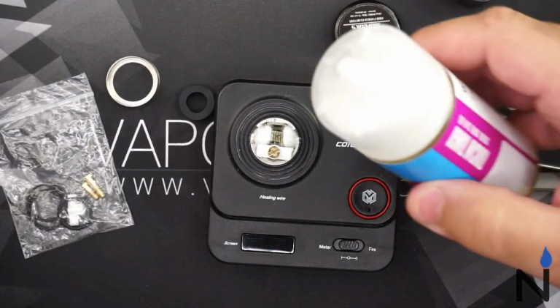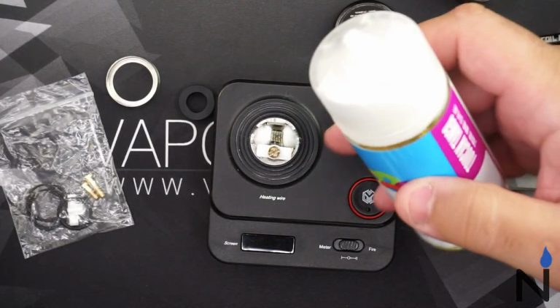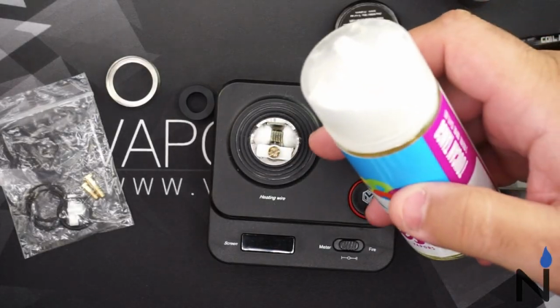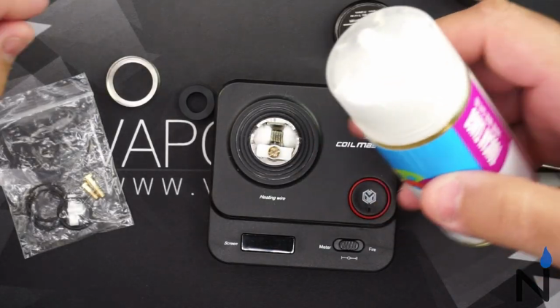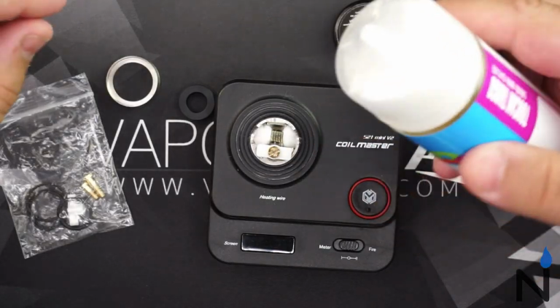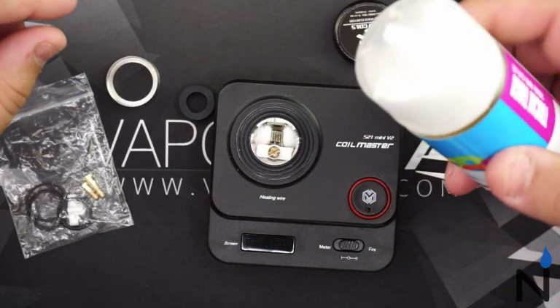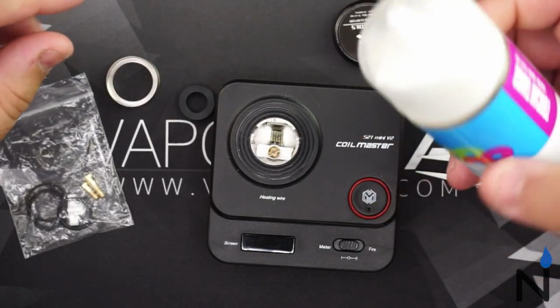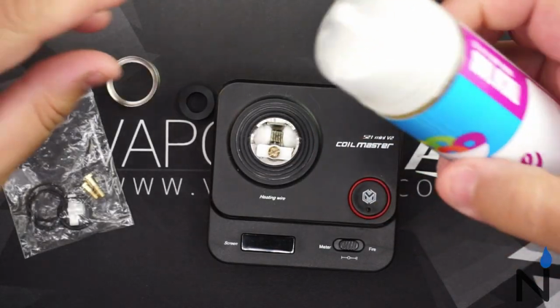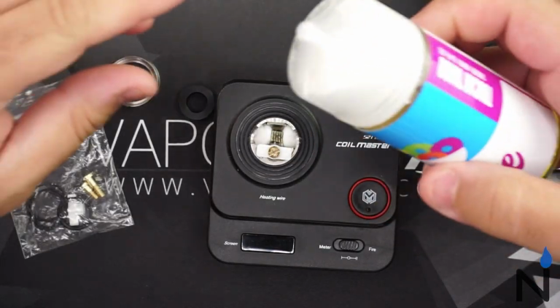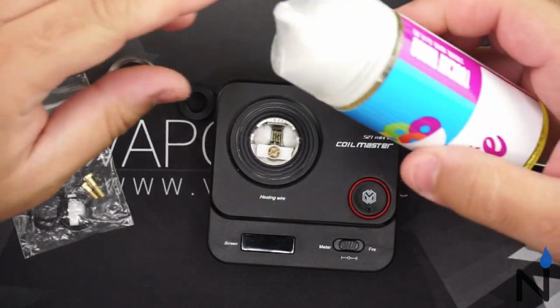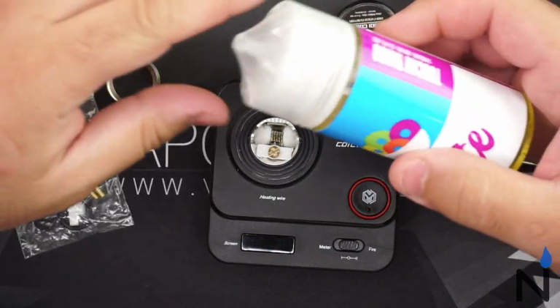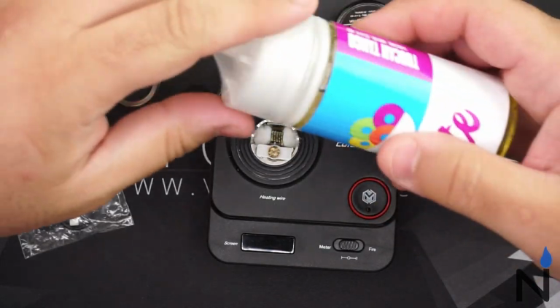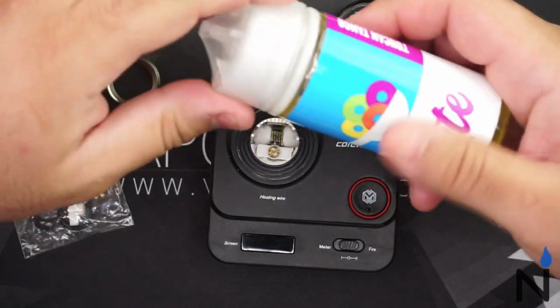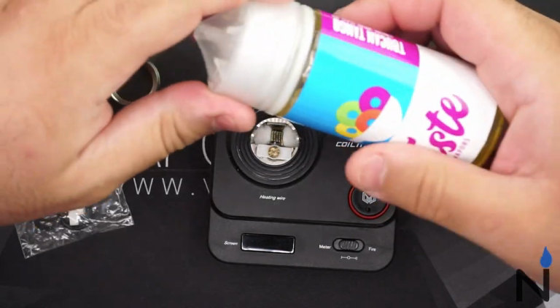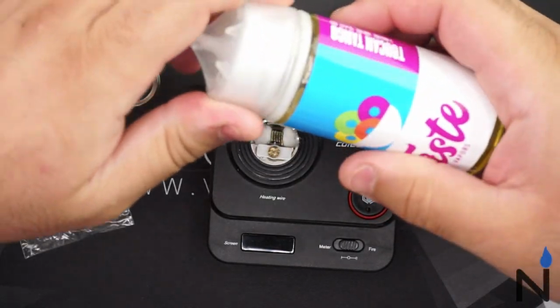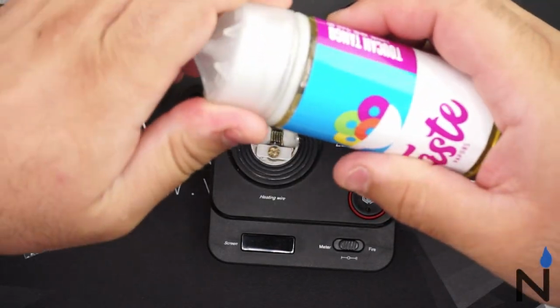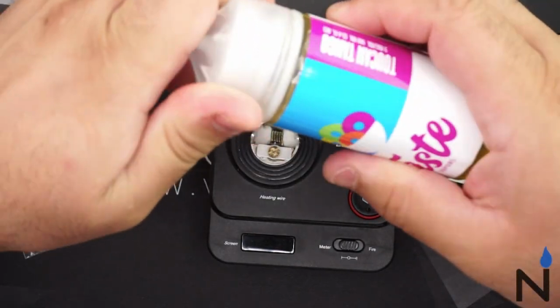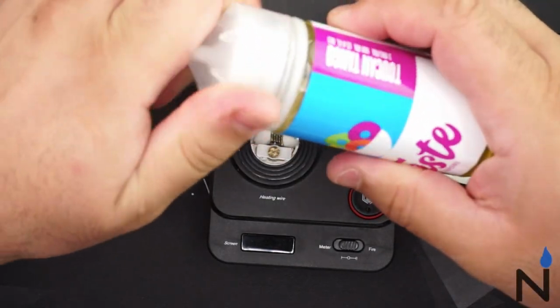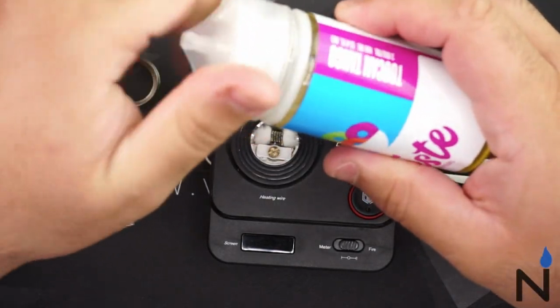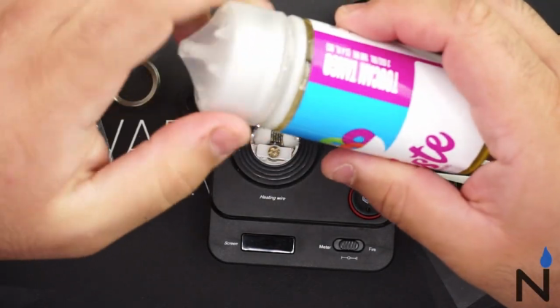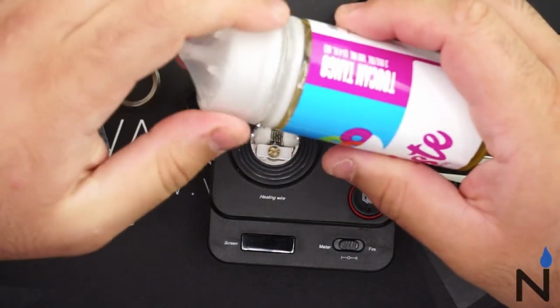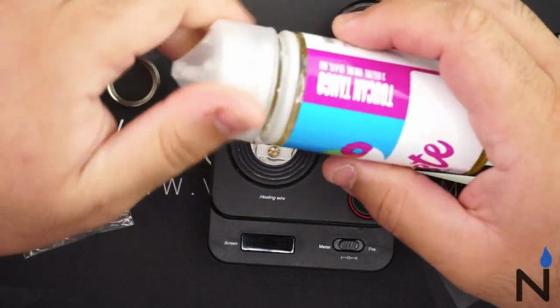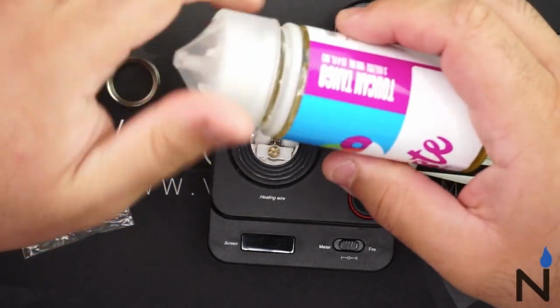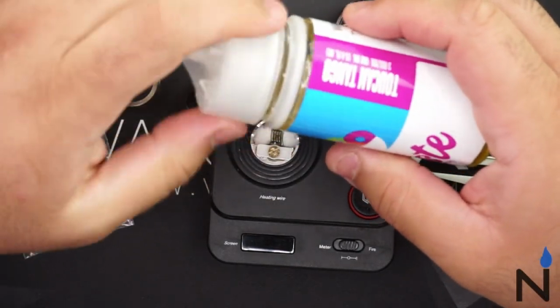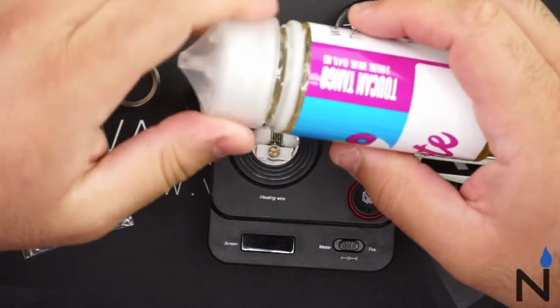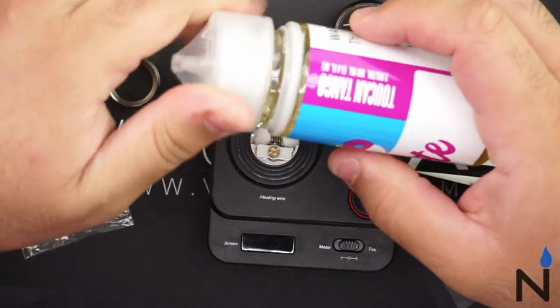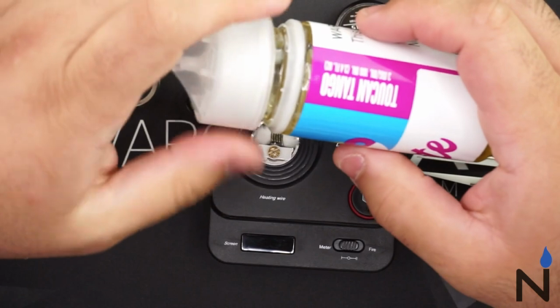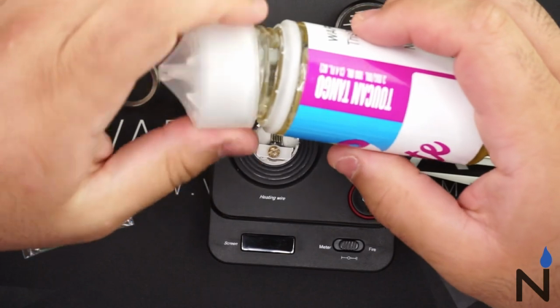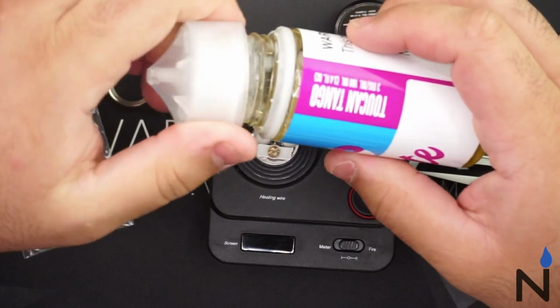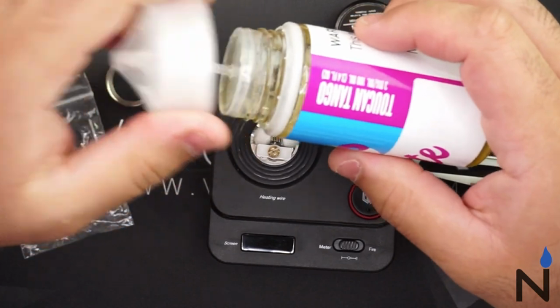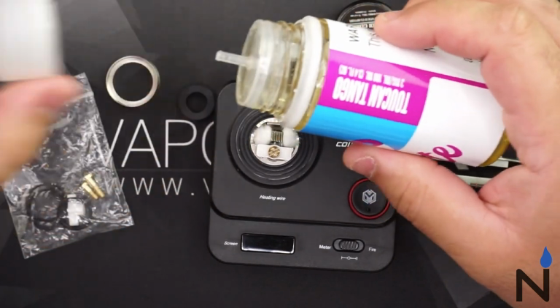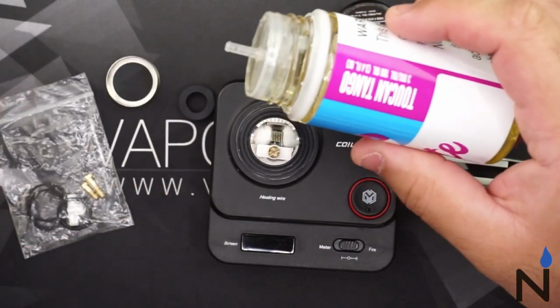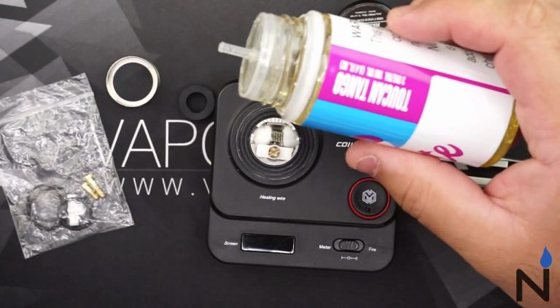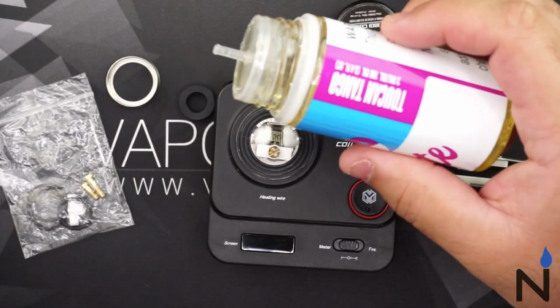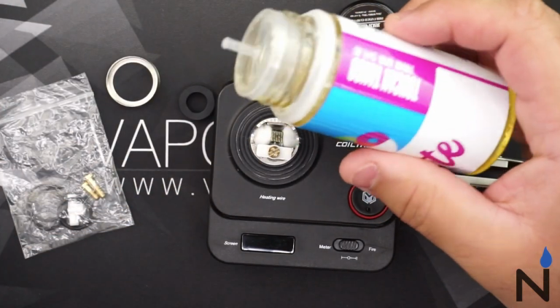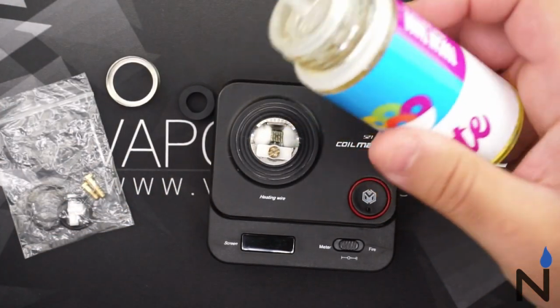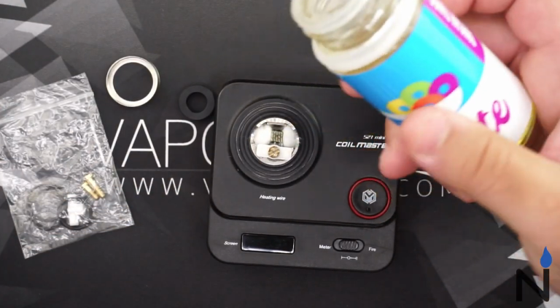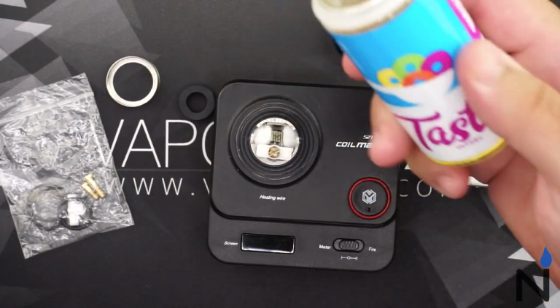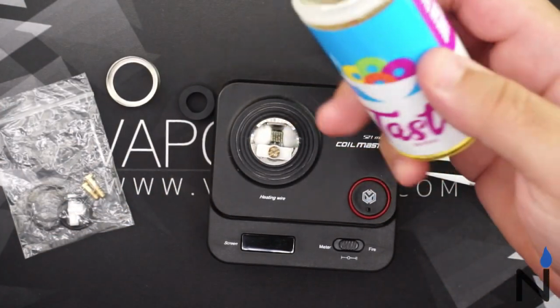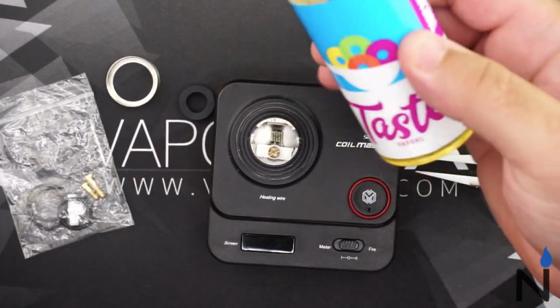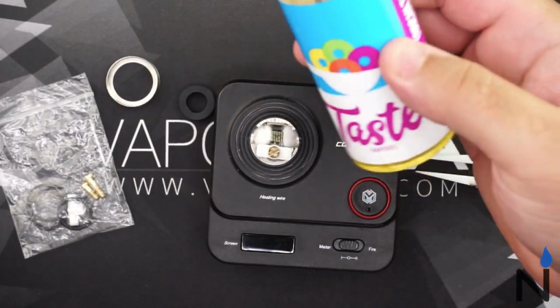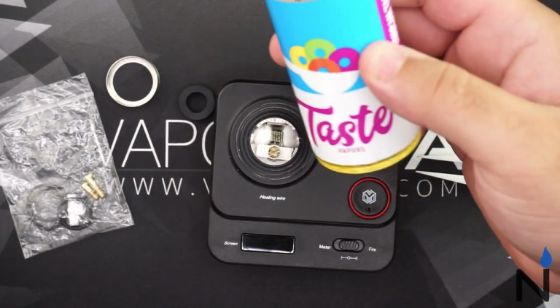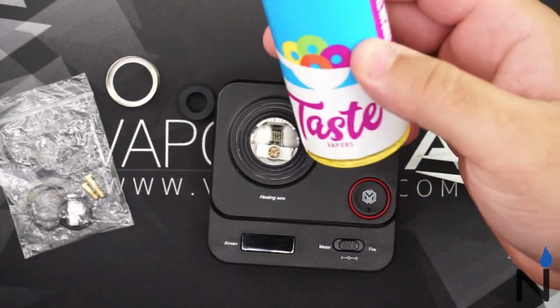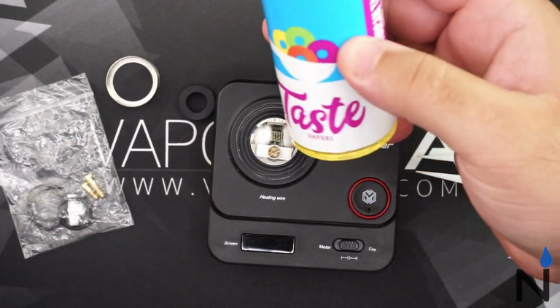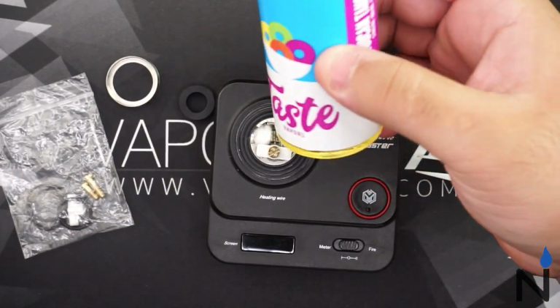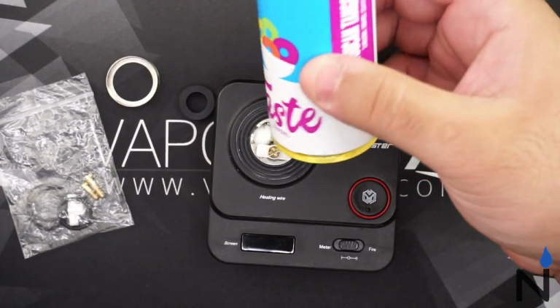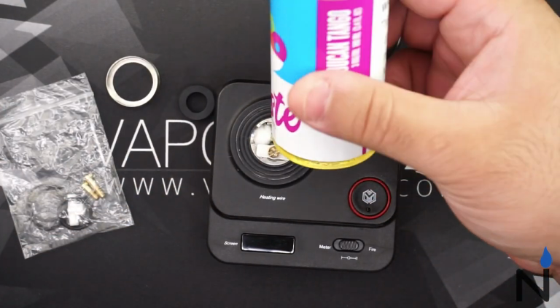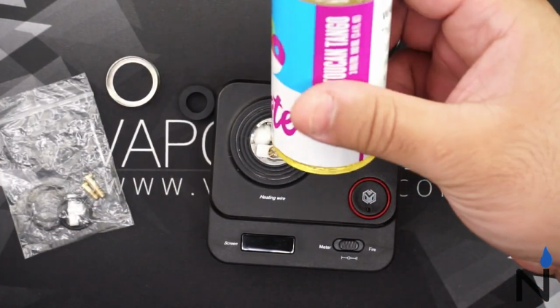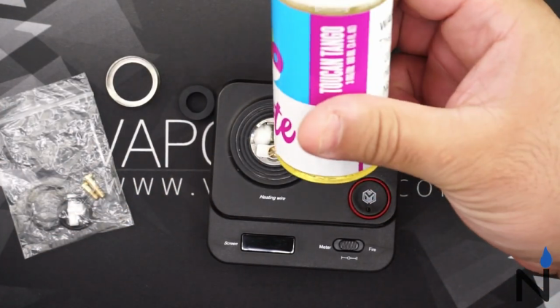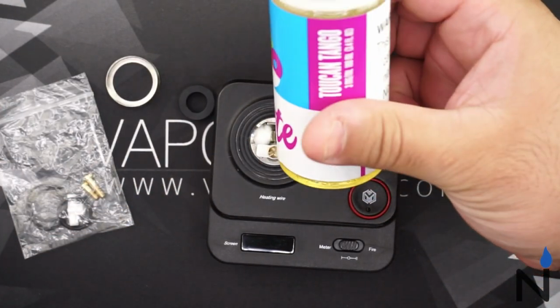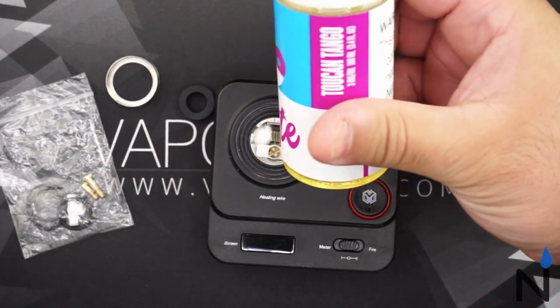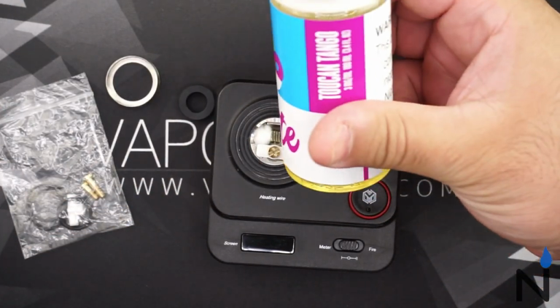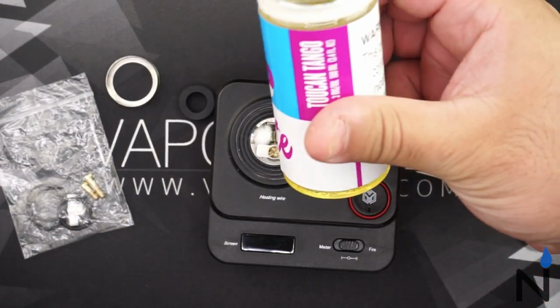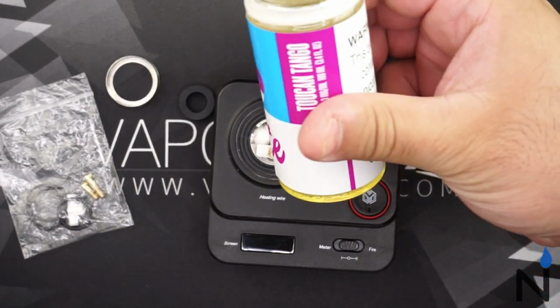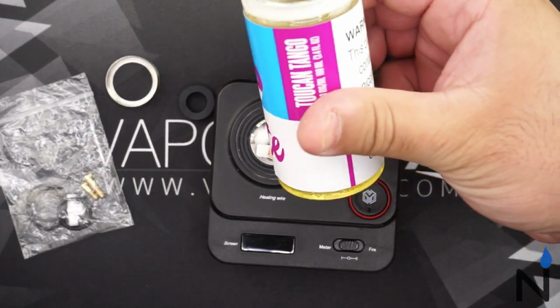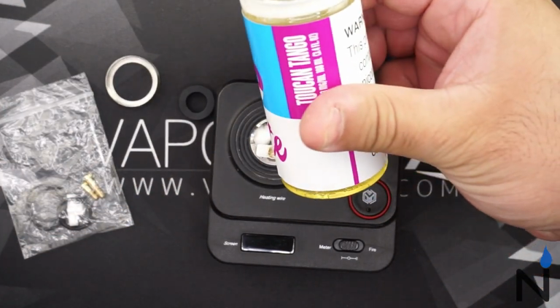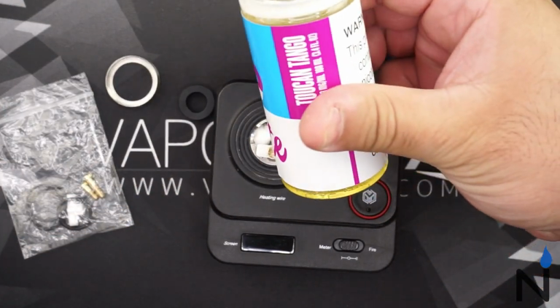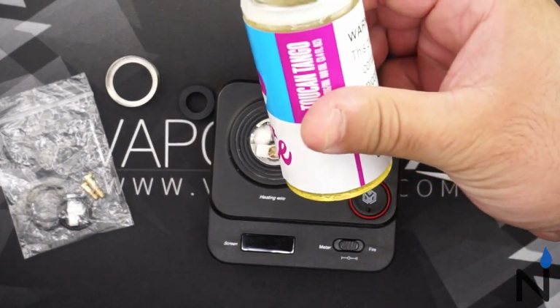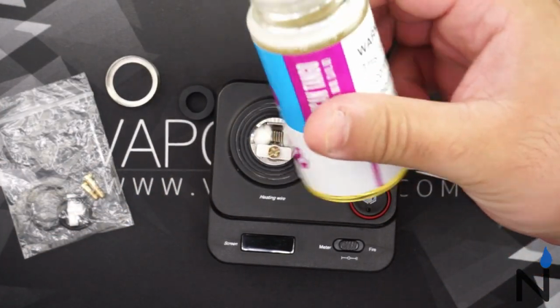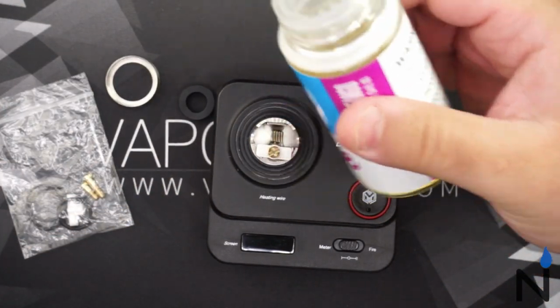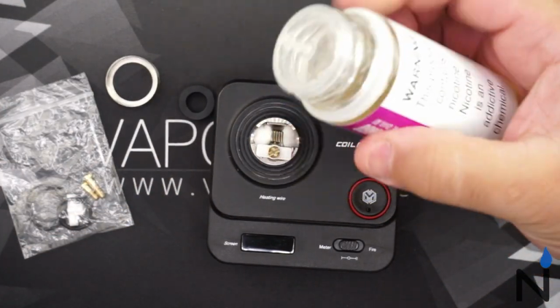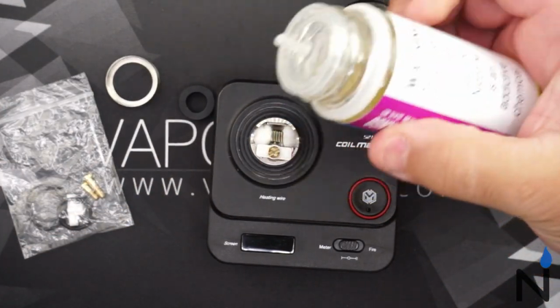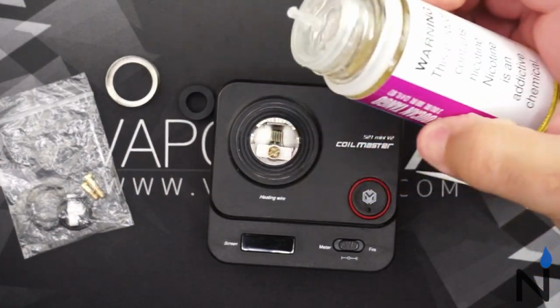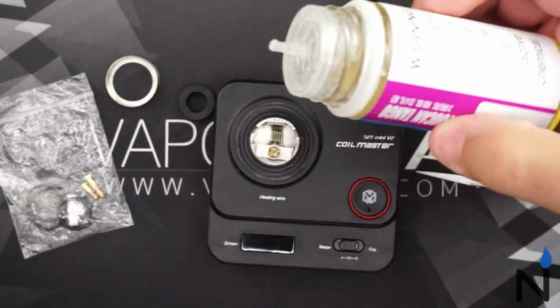After you're all wicked up, we're gonna put our juice in and use some of this Taste Vapors Toucan Tango.